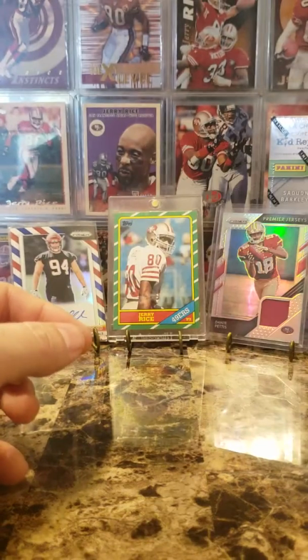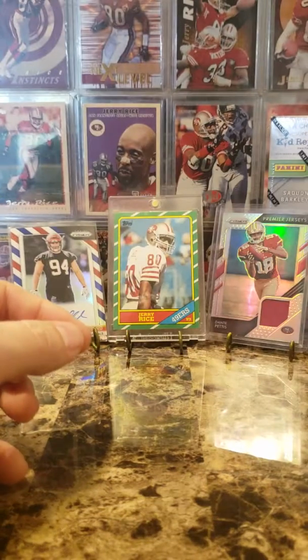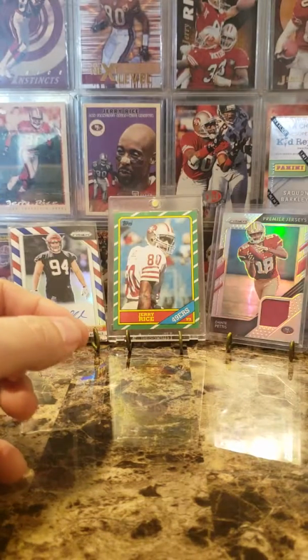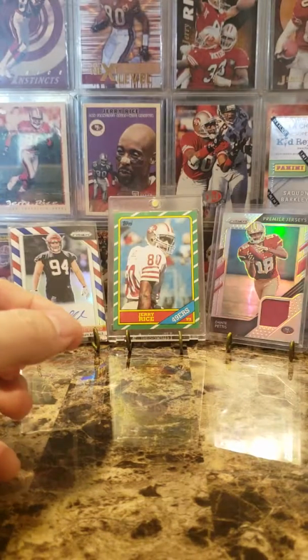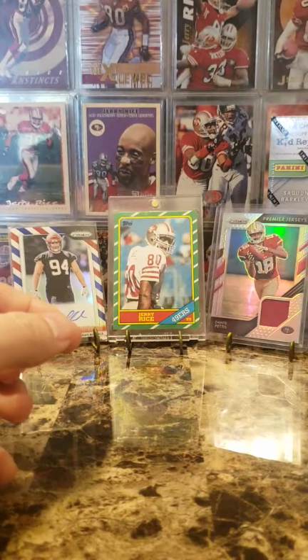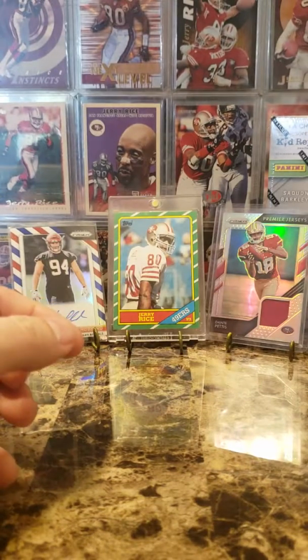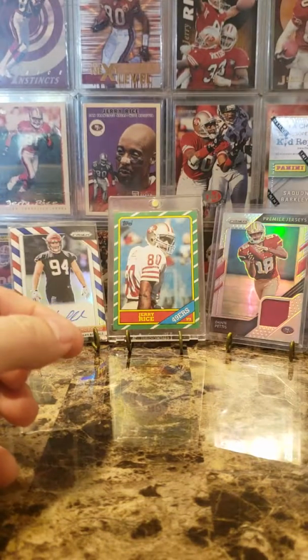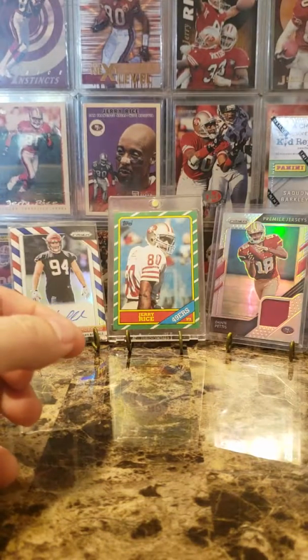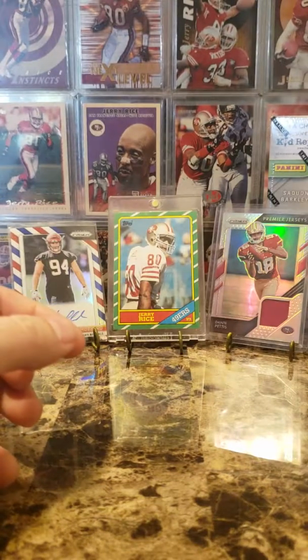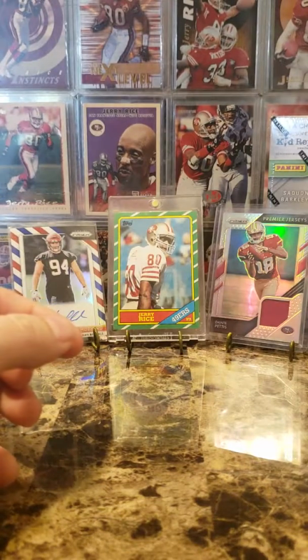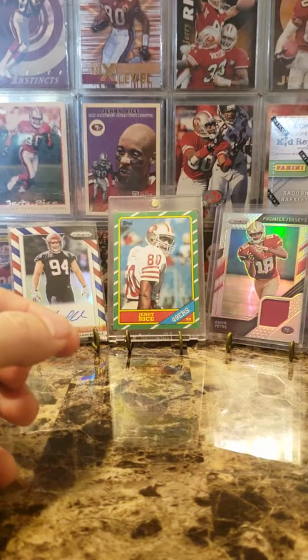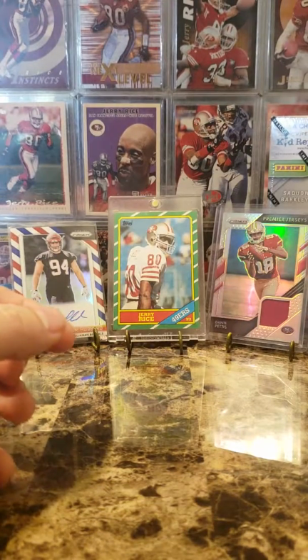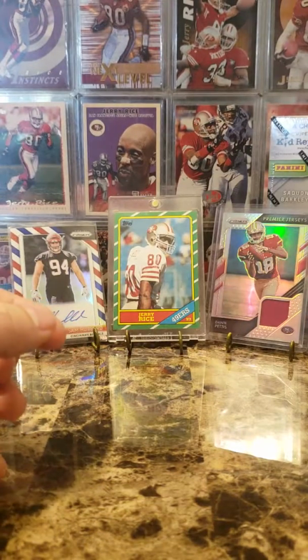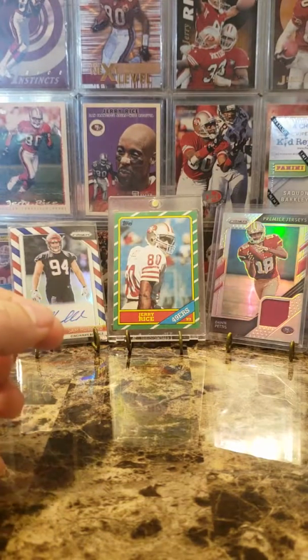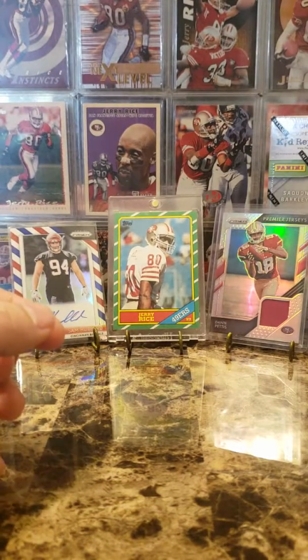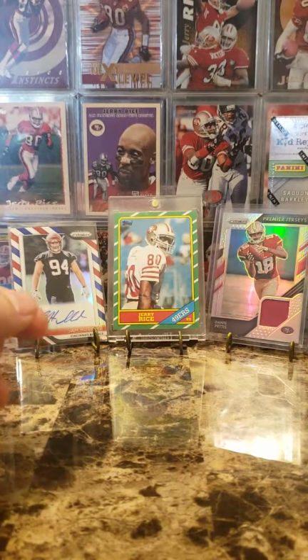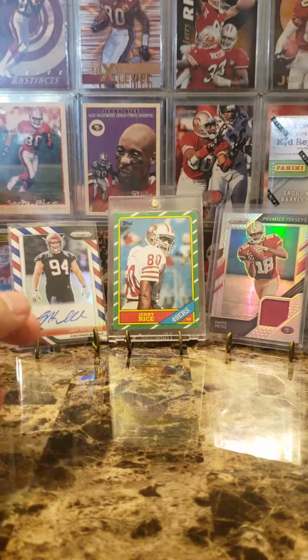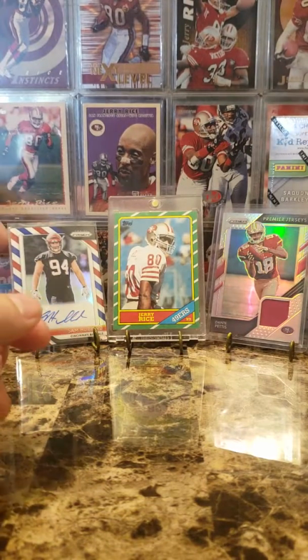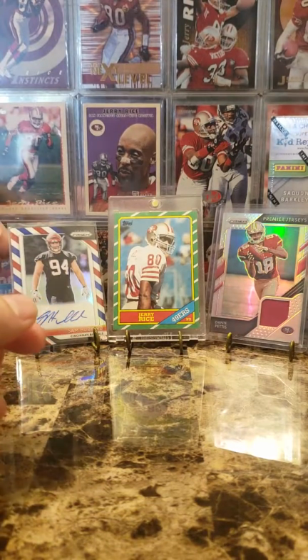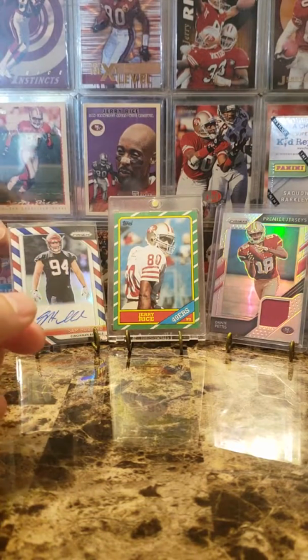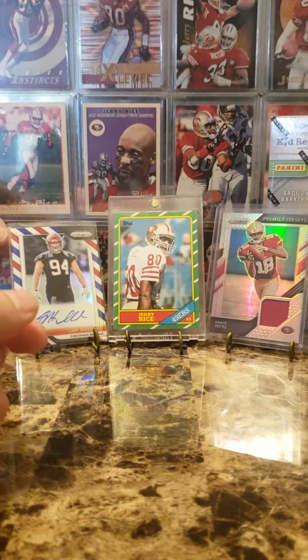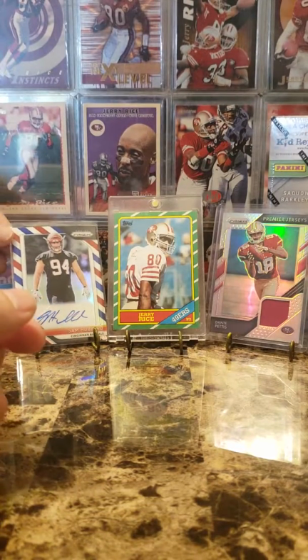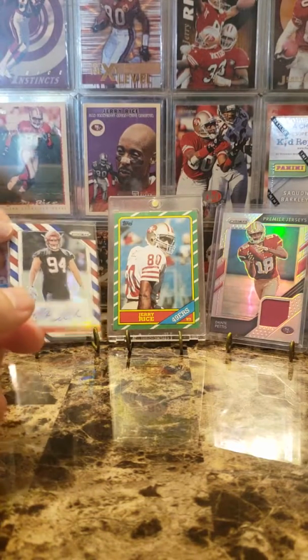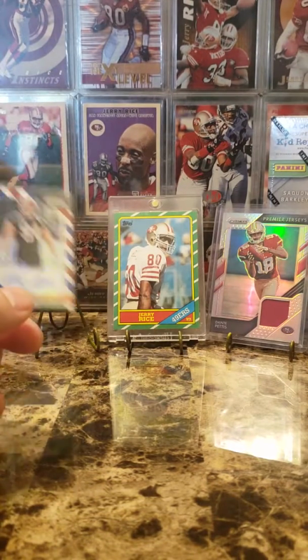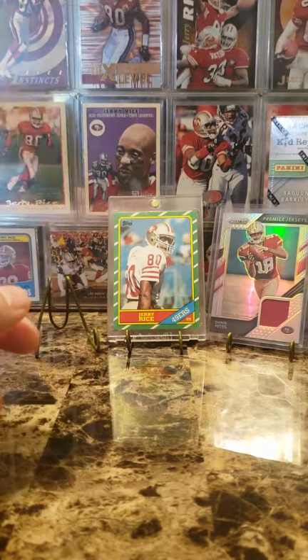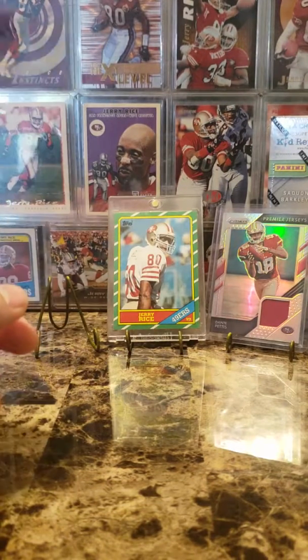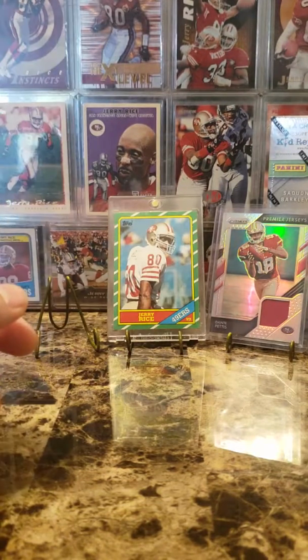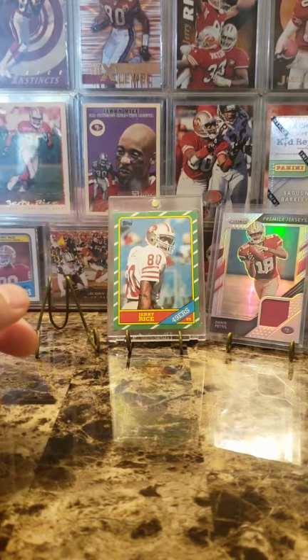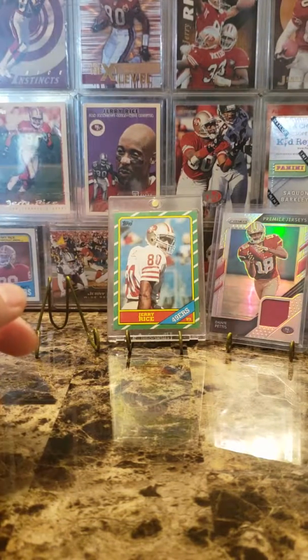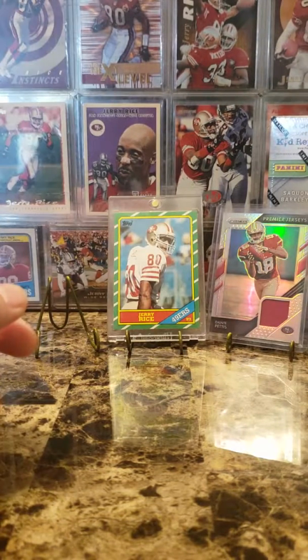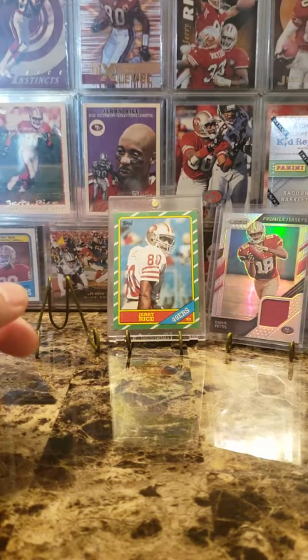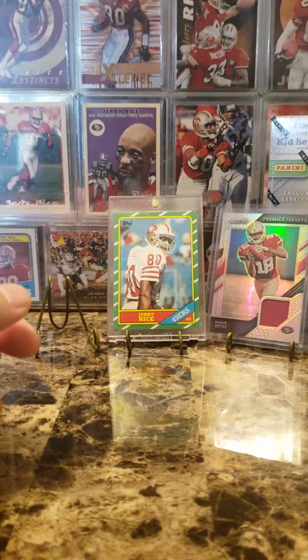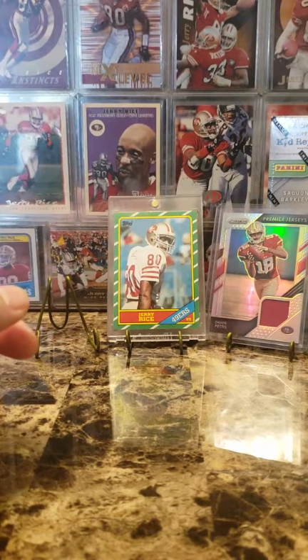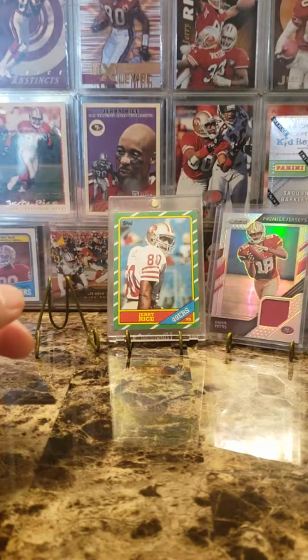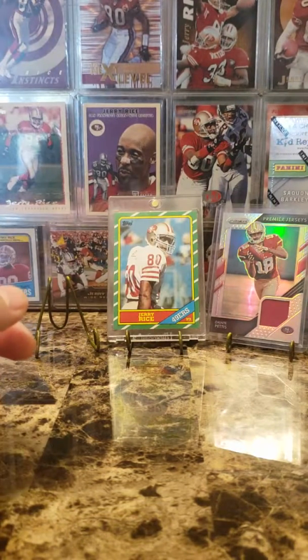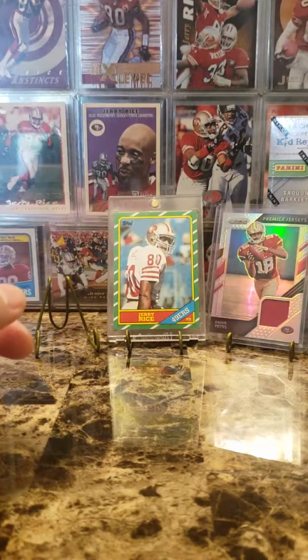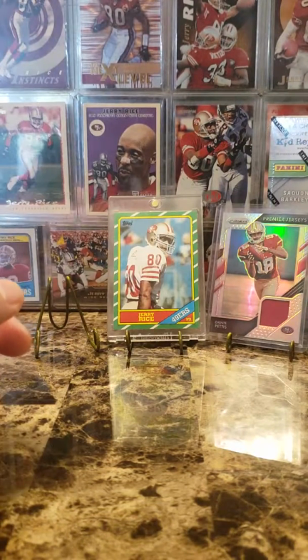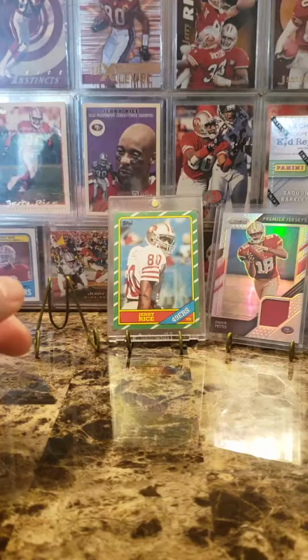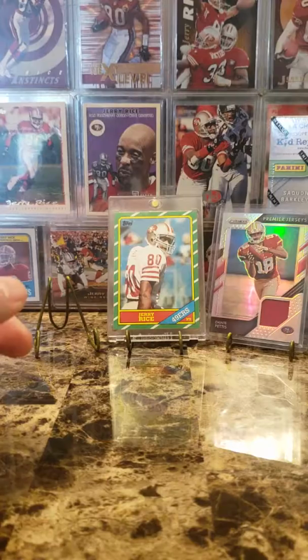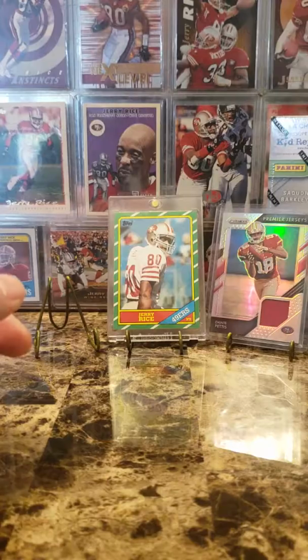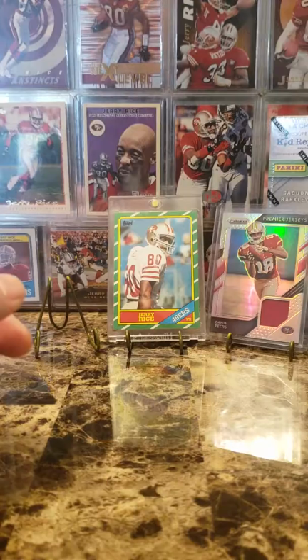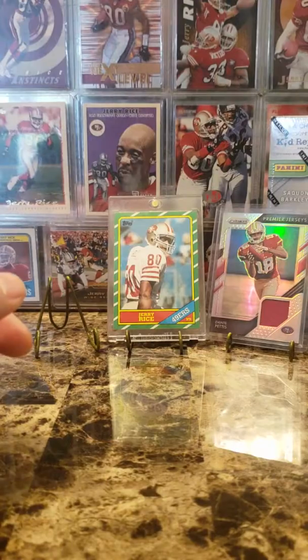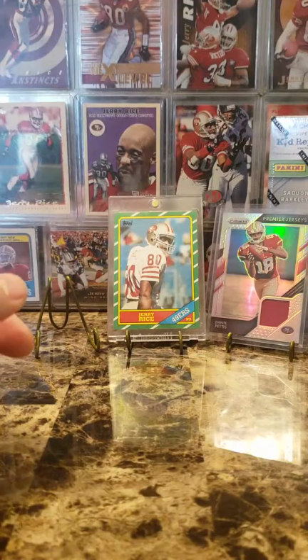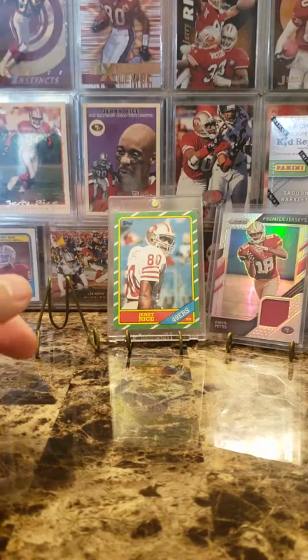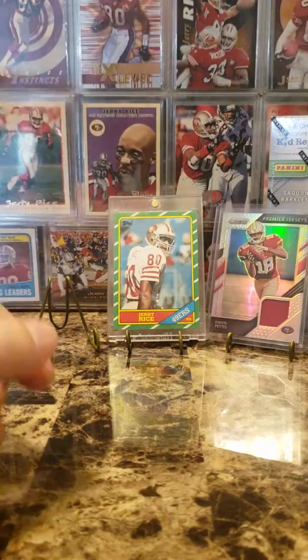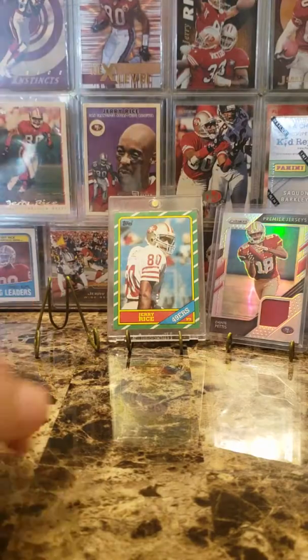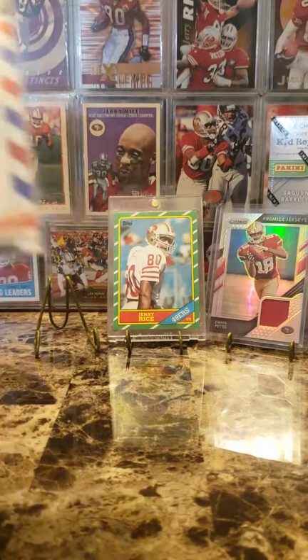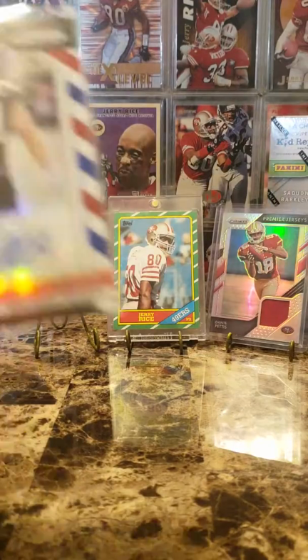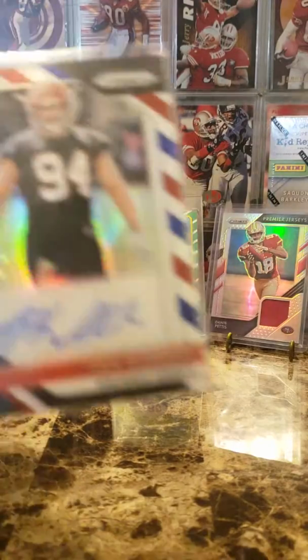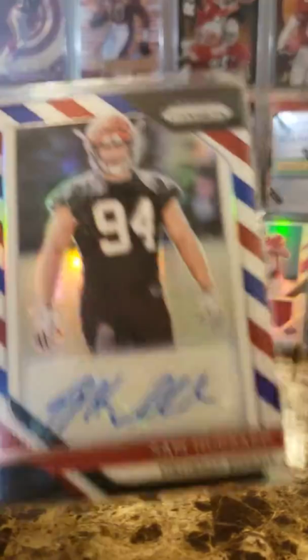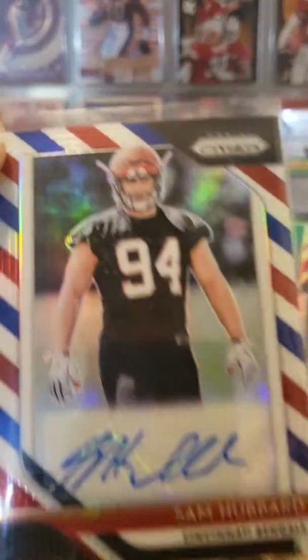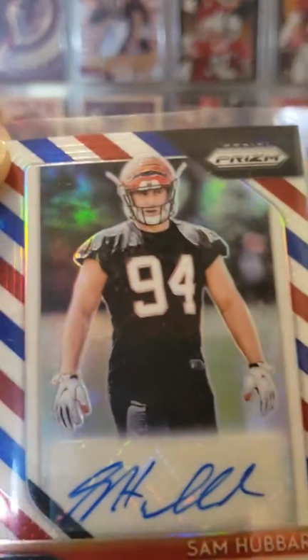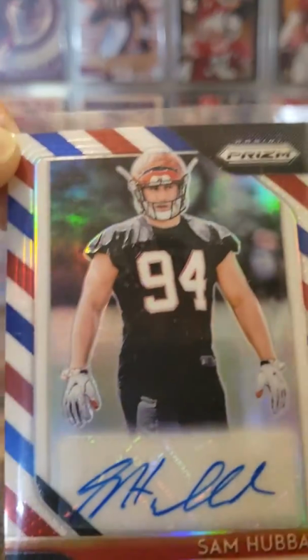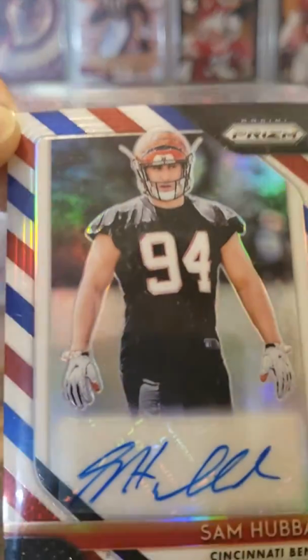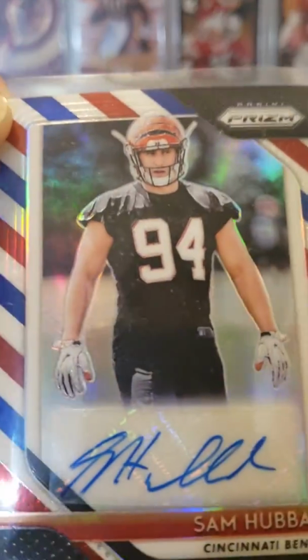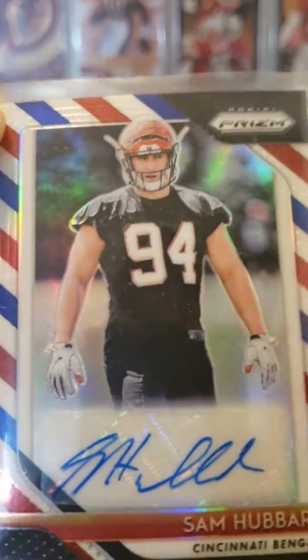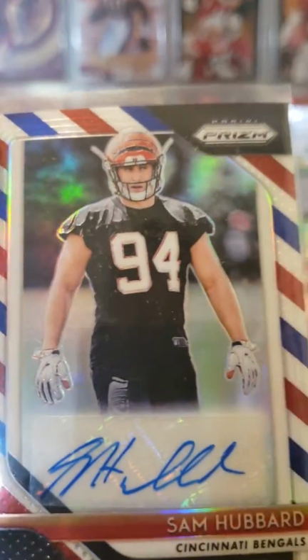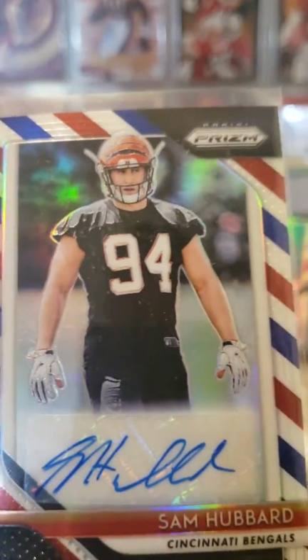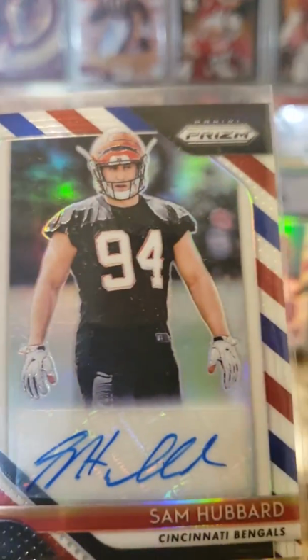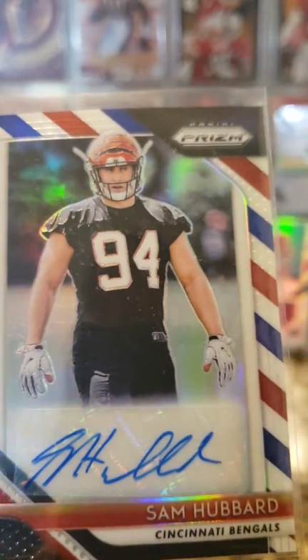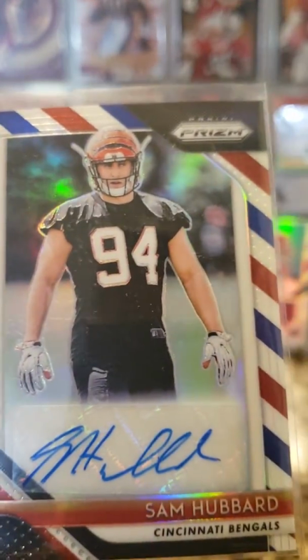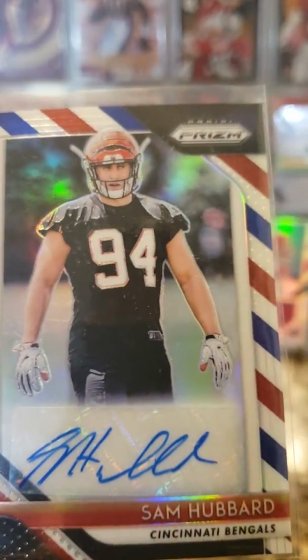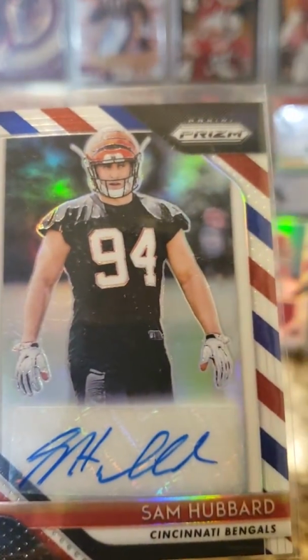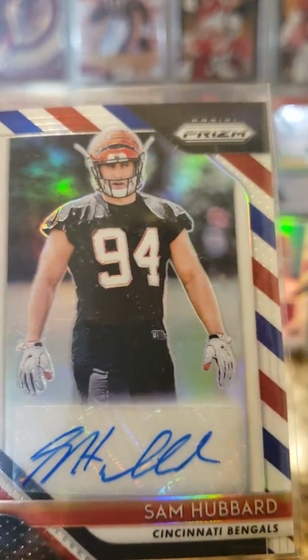I'm going to hand it over to Jeremy here and see what we can pull. That one's cool — I'm digging those.